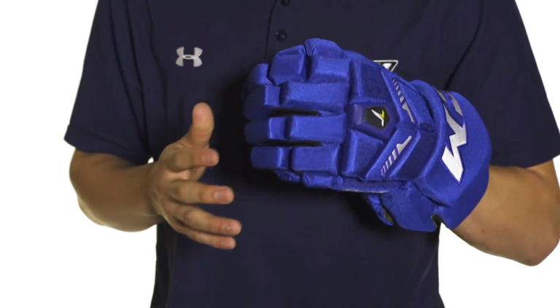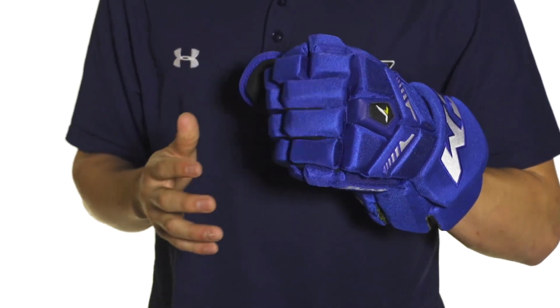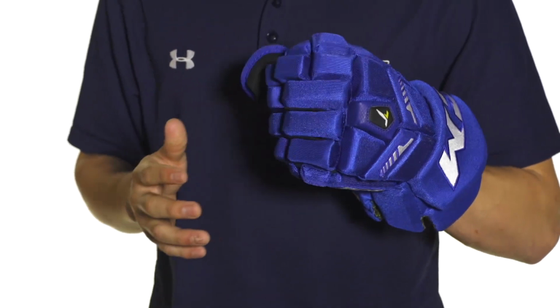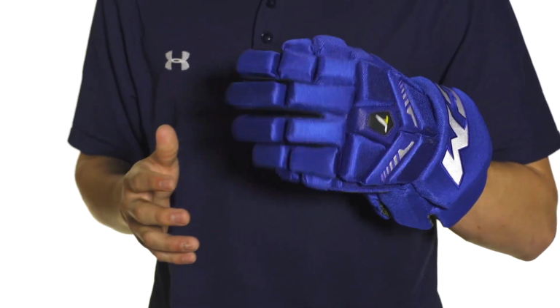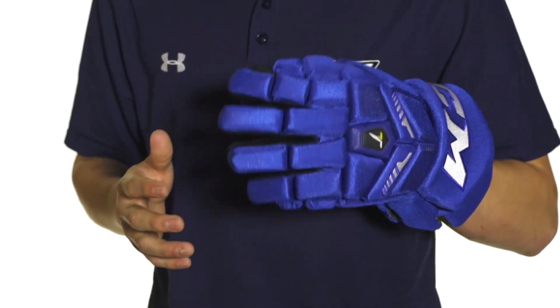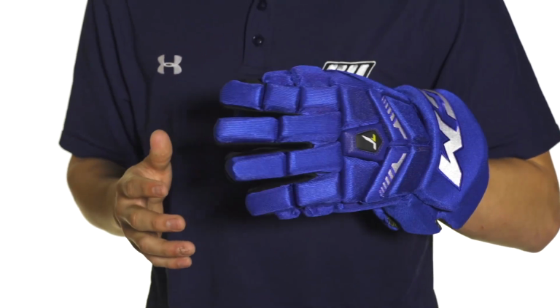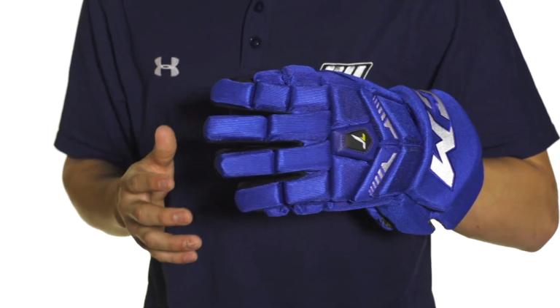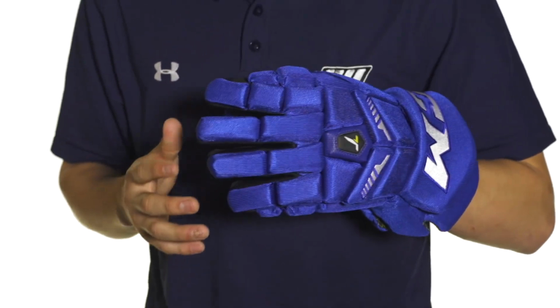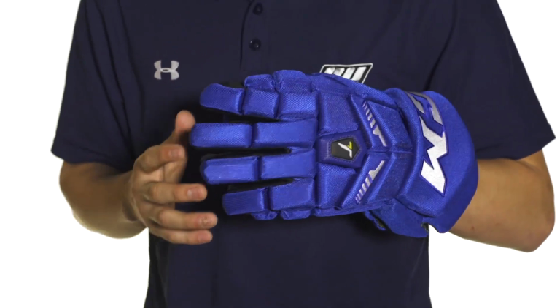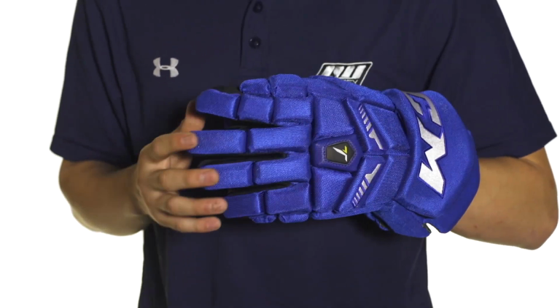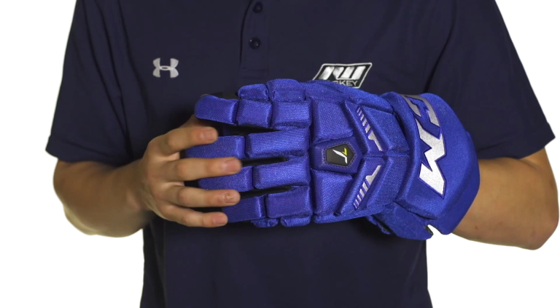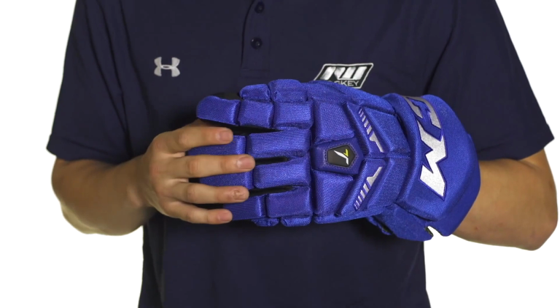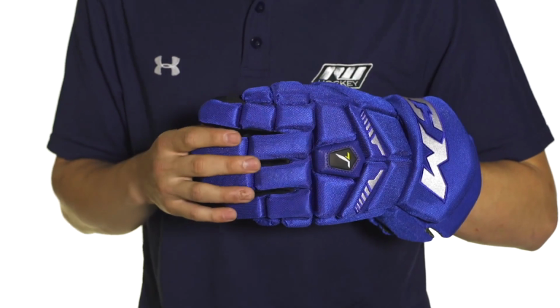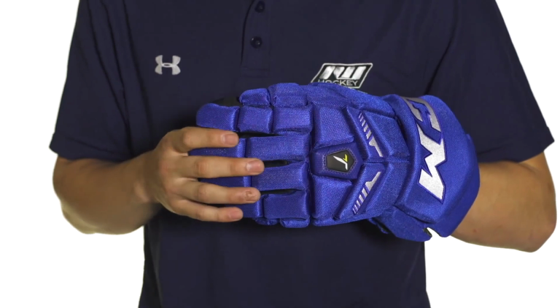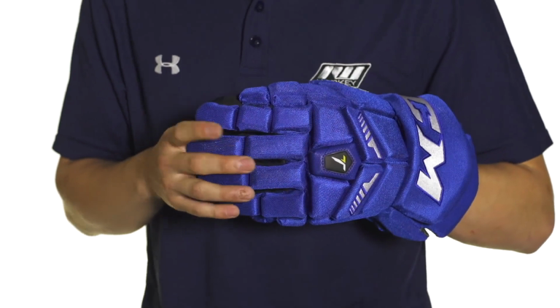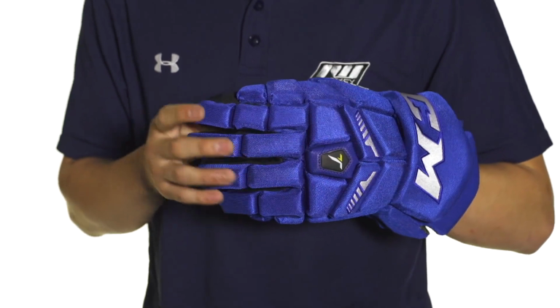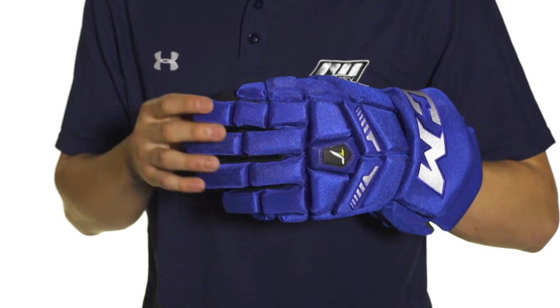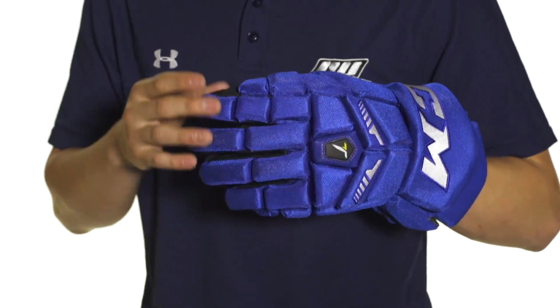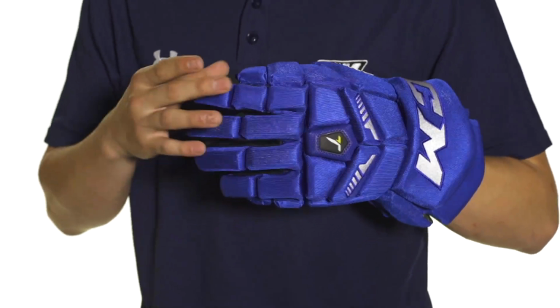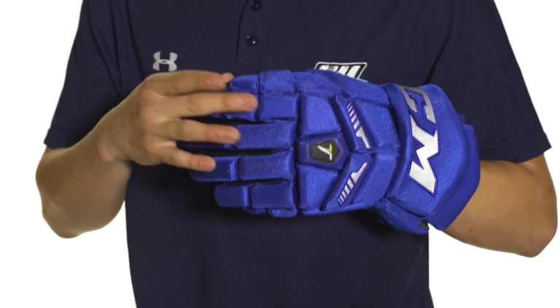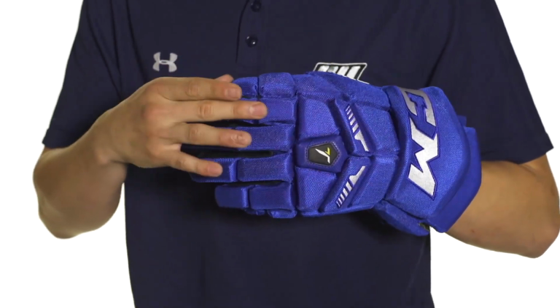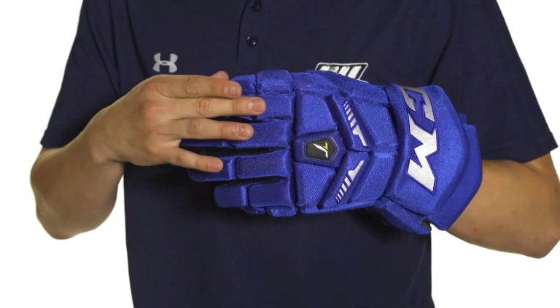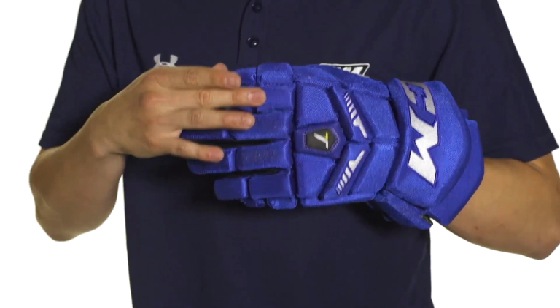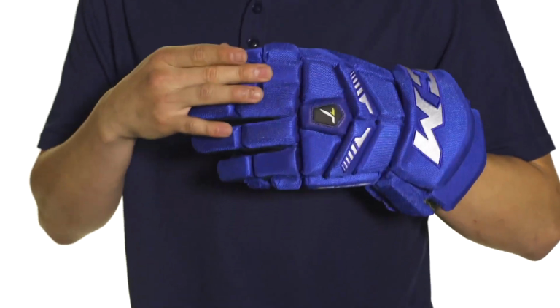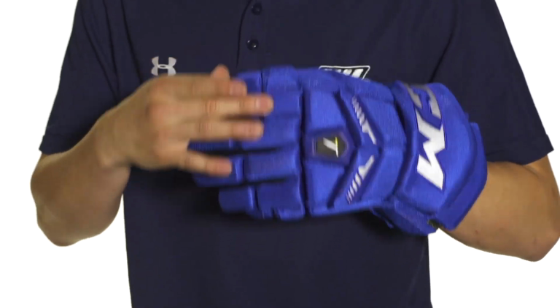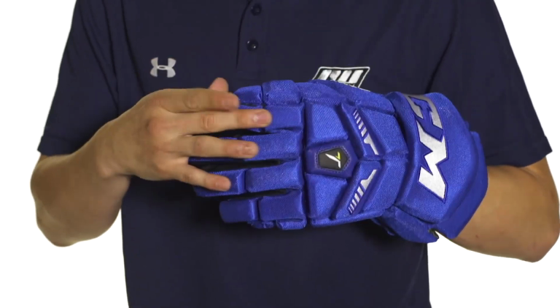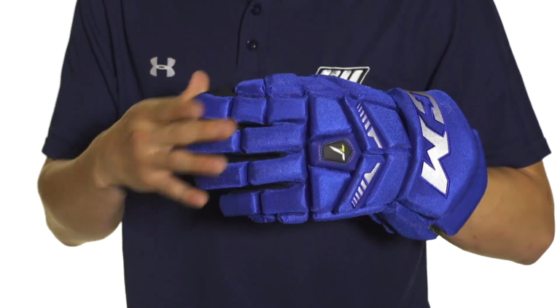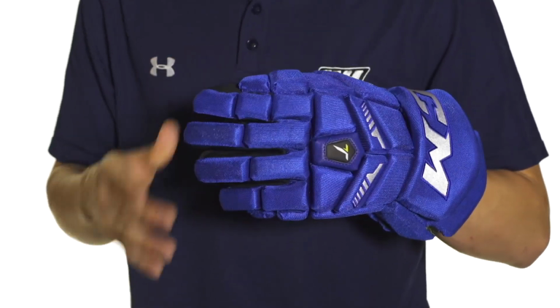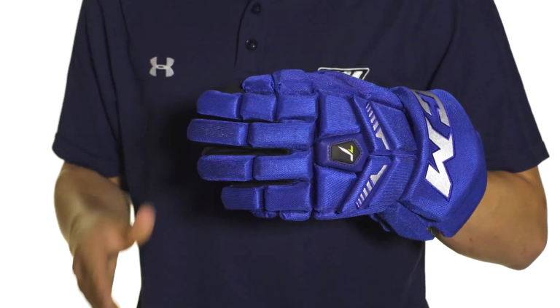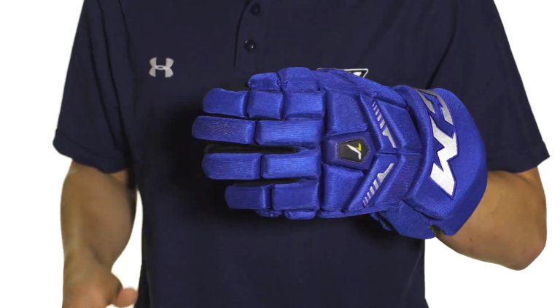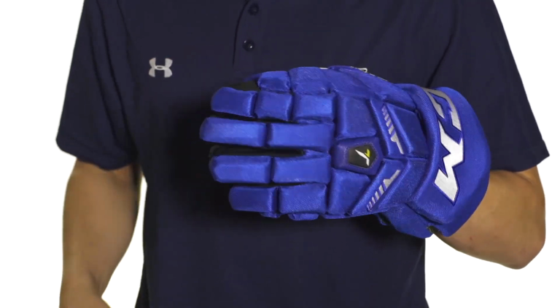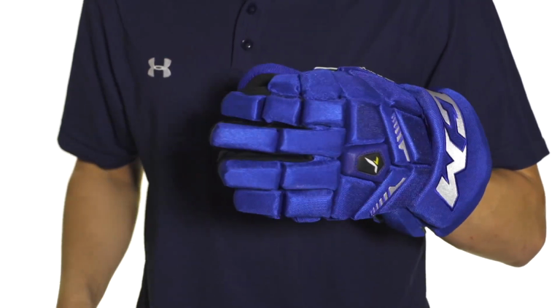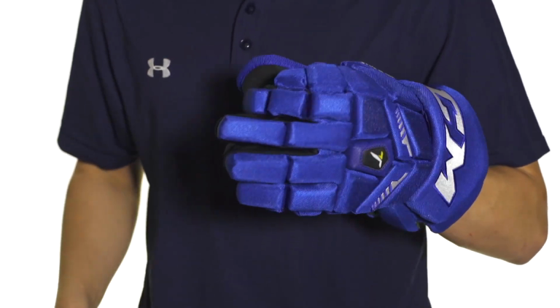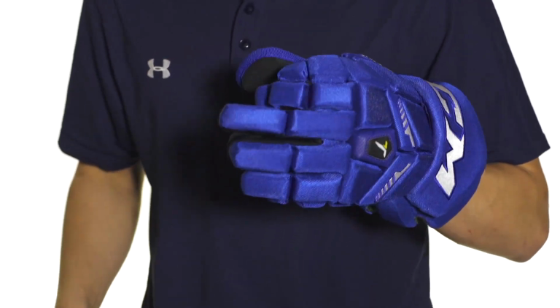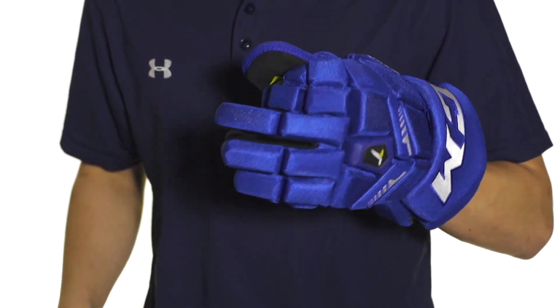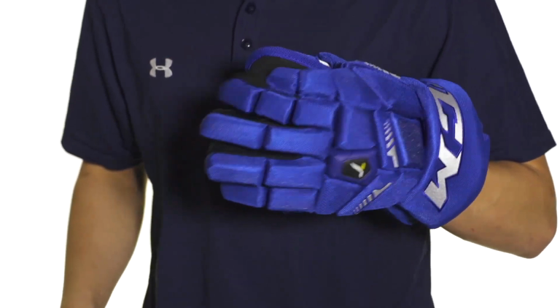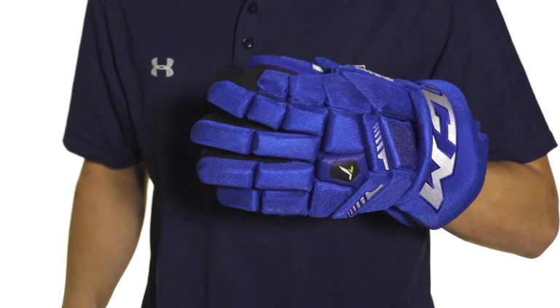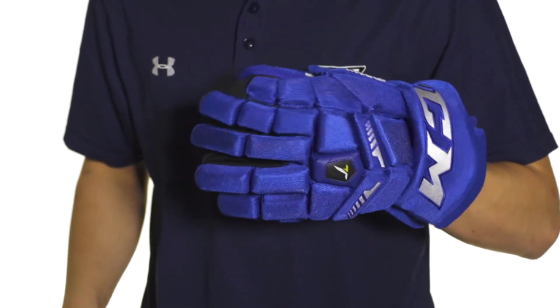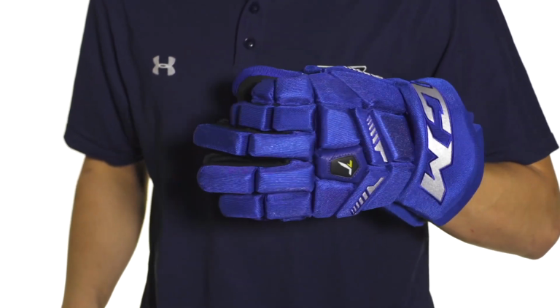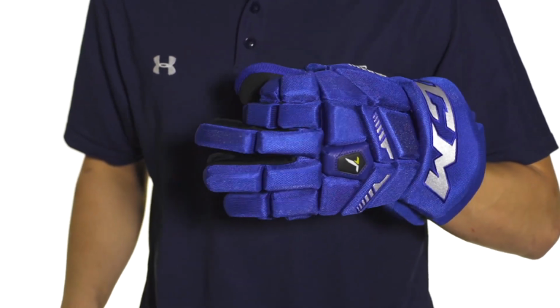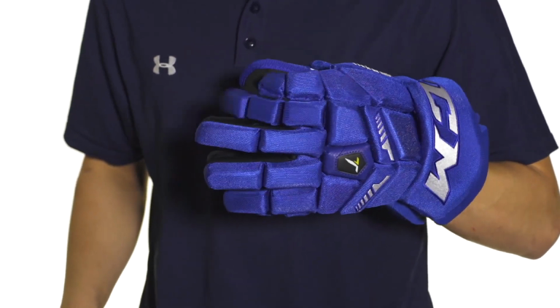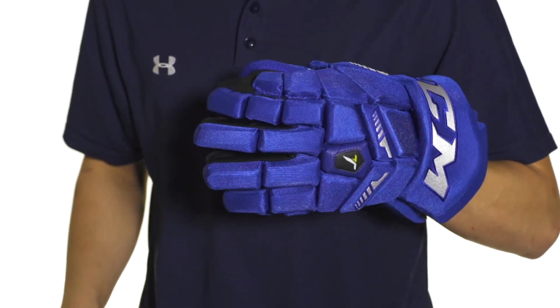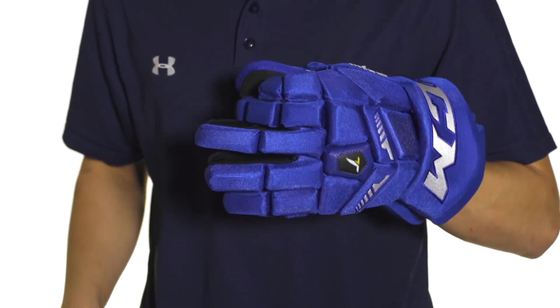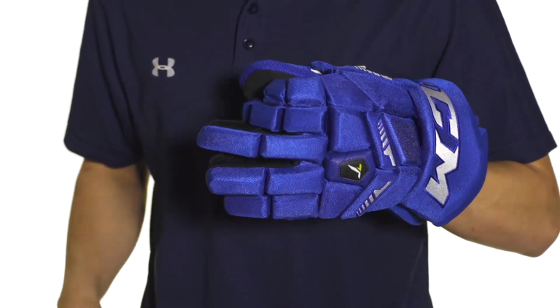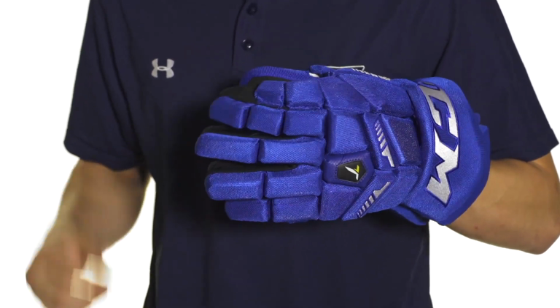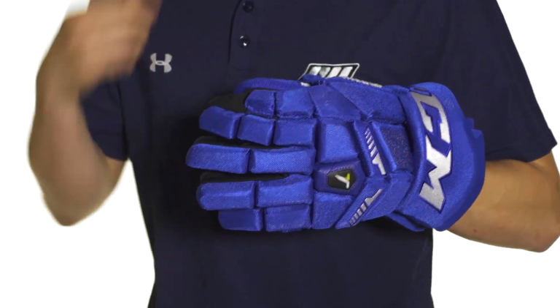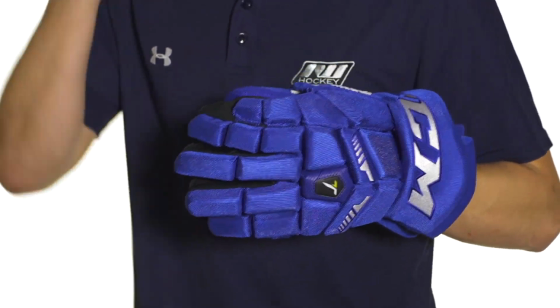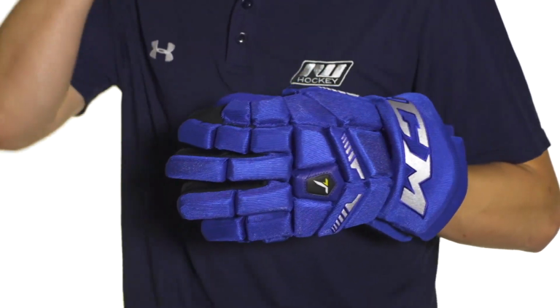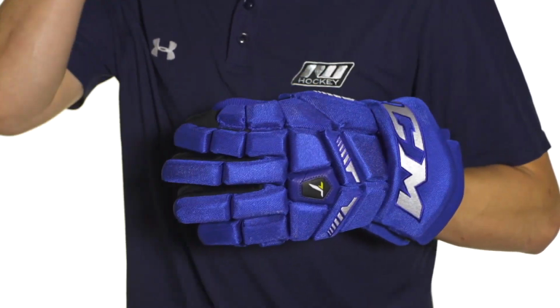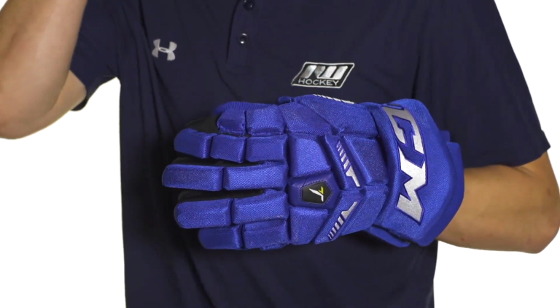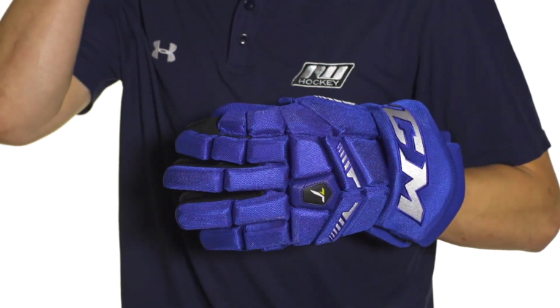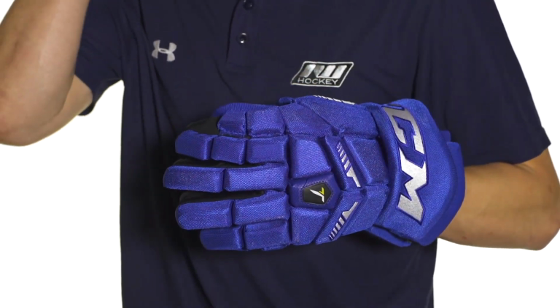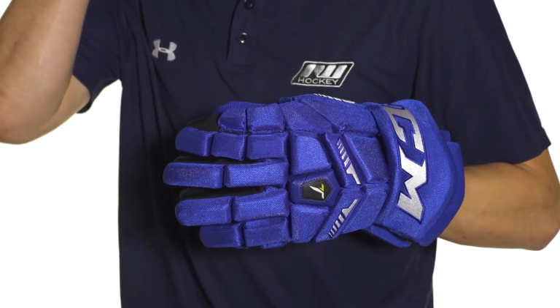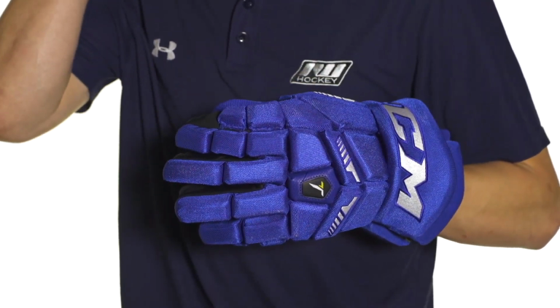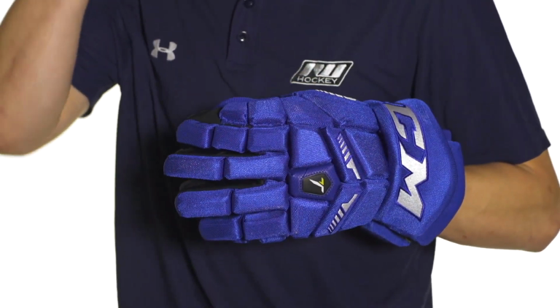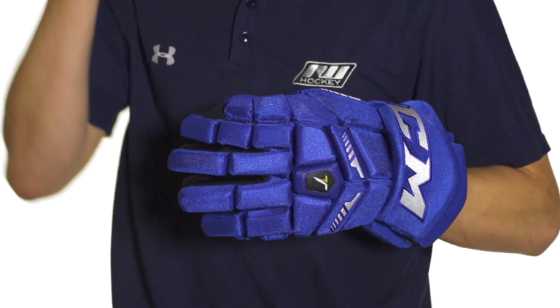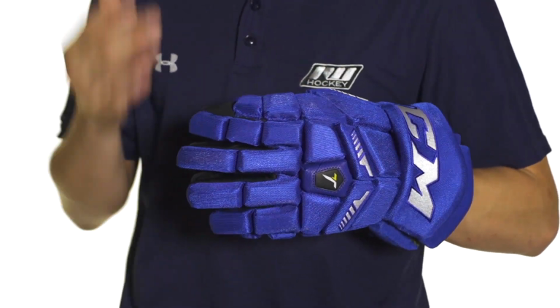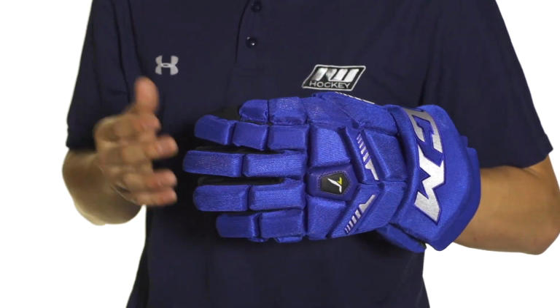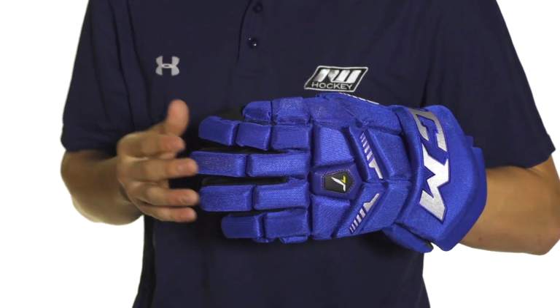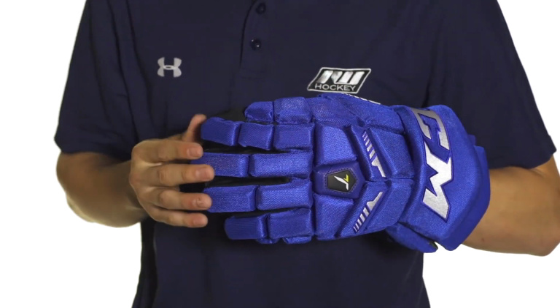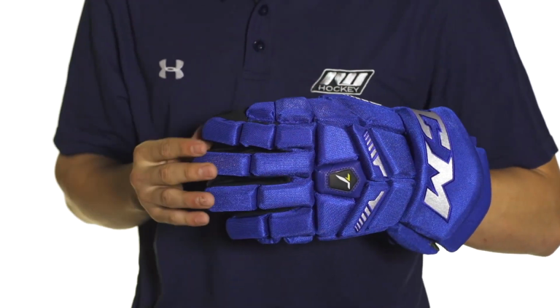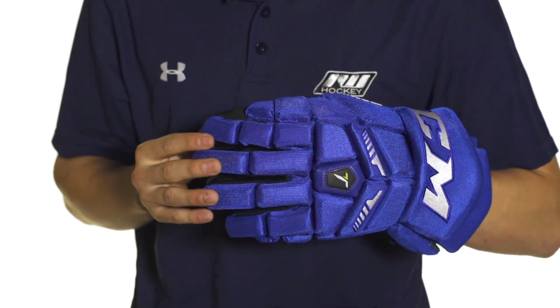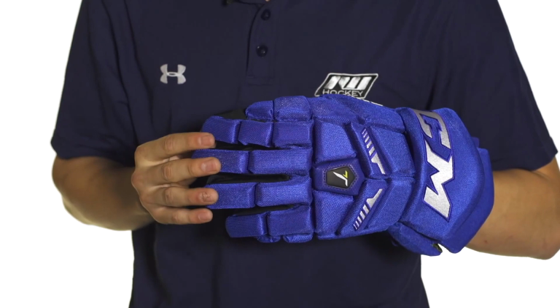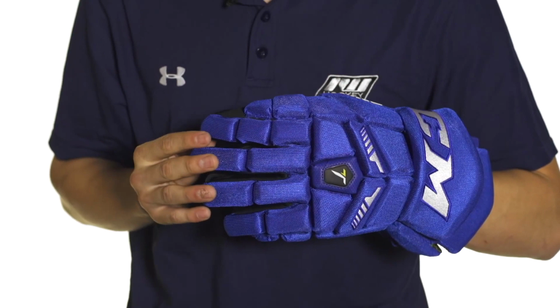Mobility wise in the fingers we're going to see a three piece index finger which is going to give really good dexterity and overall great grip on your stick.